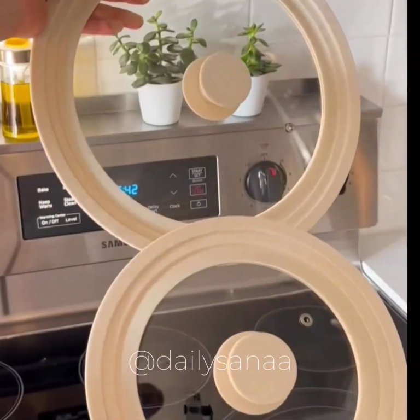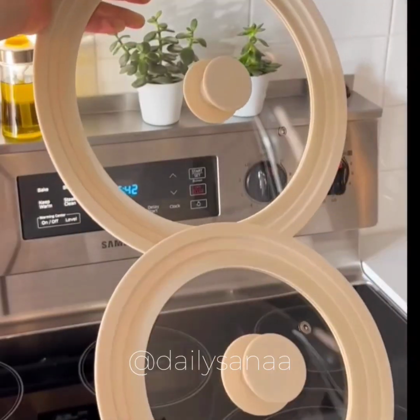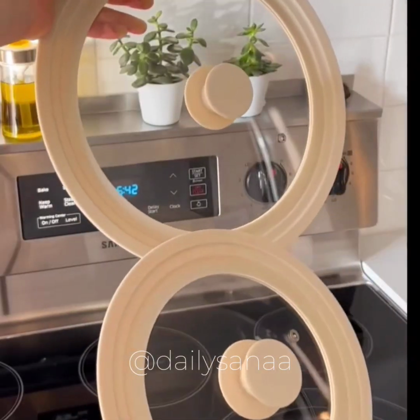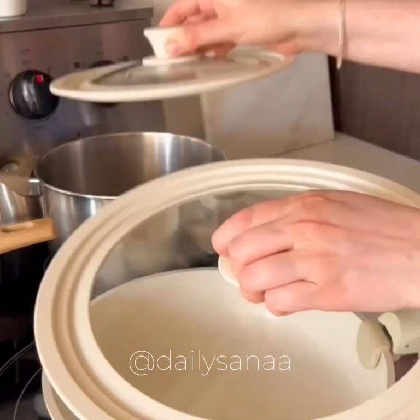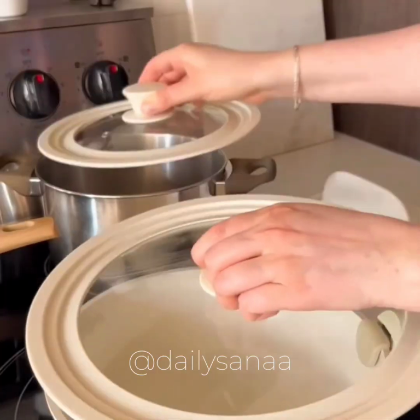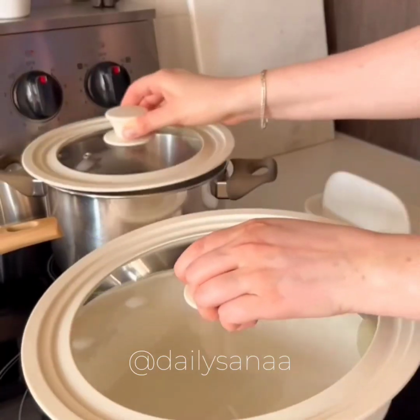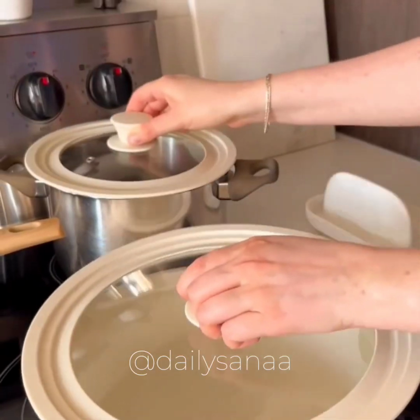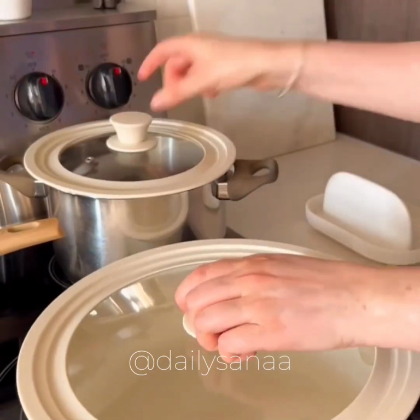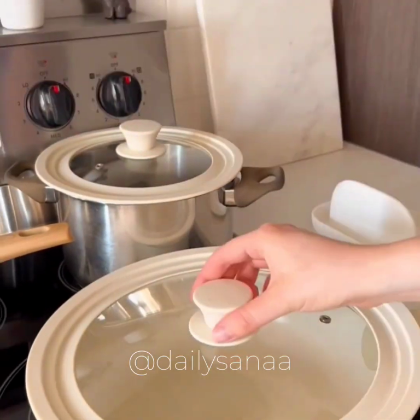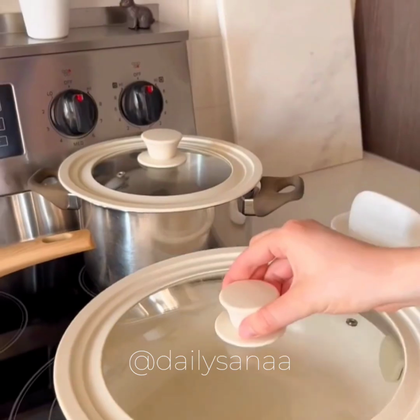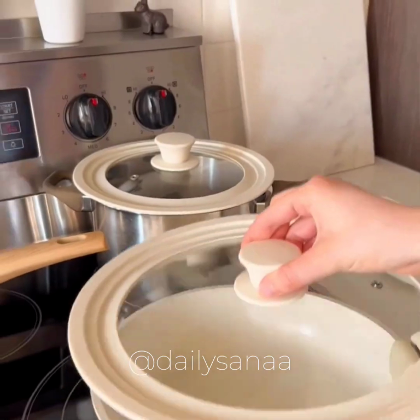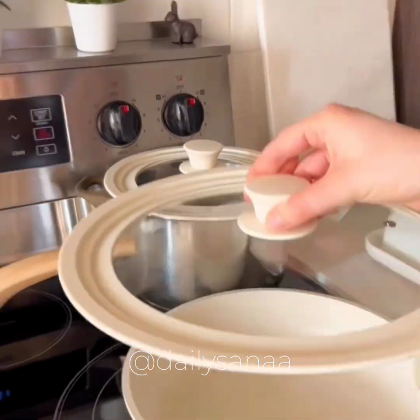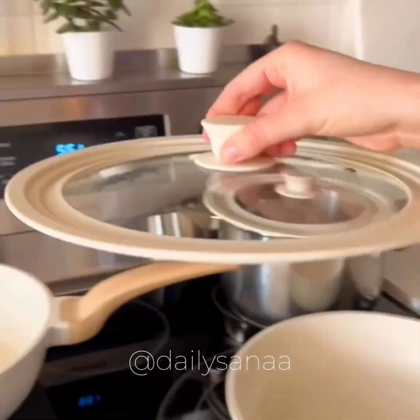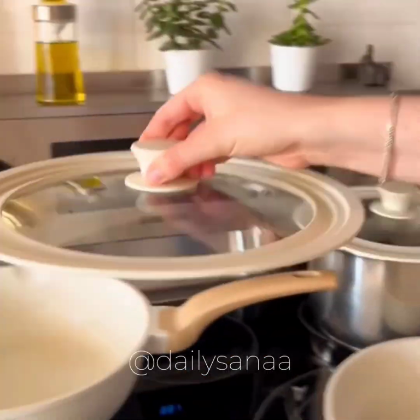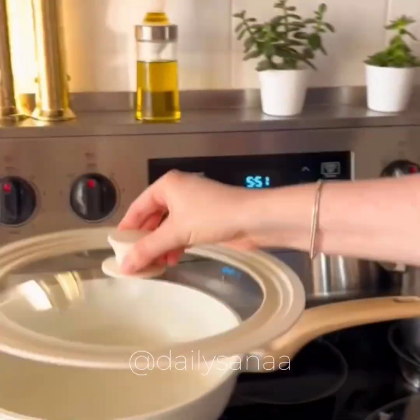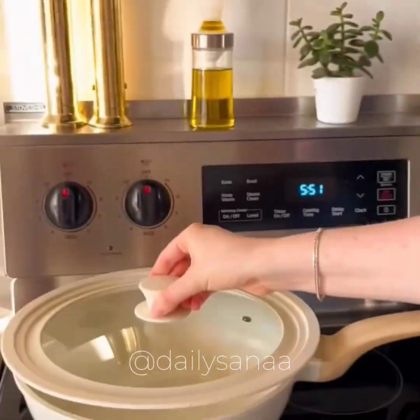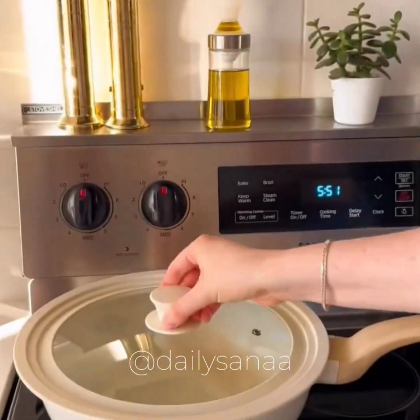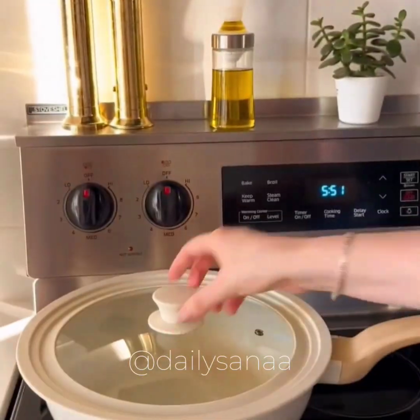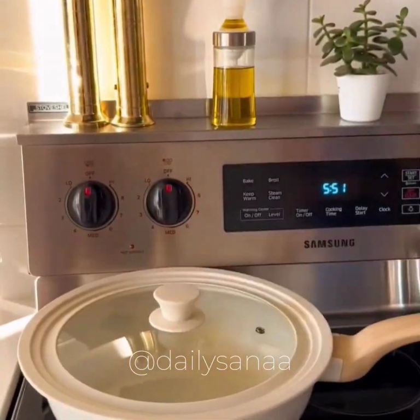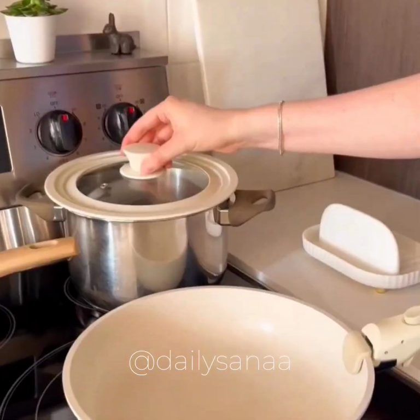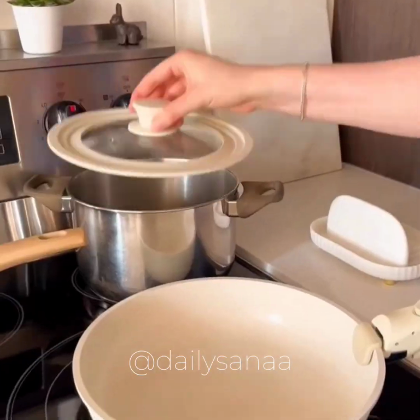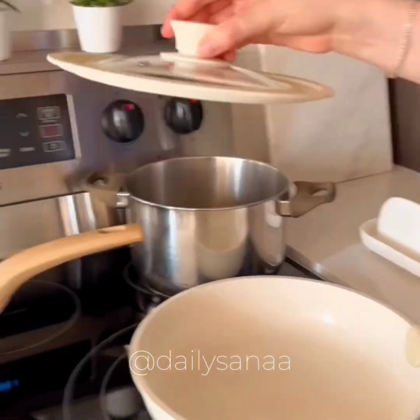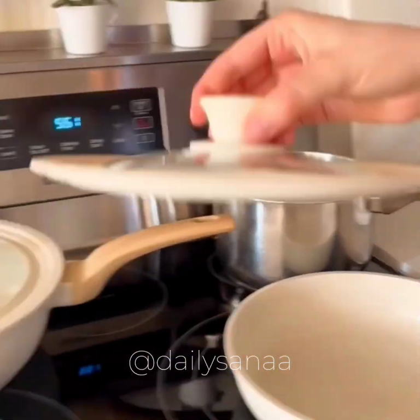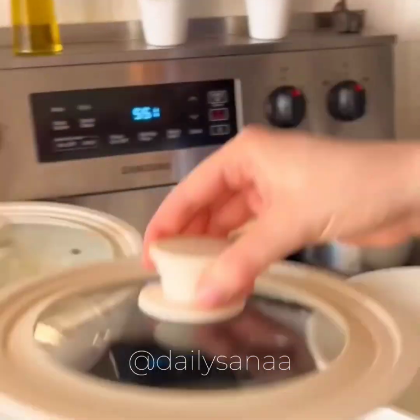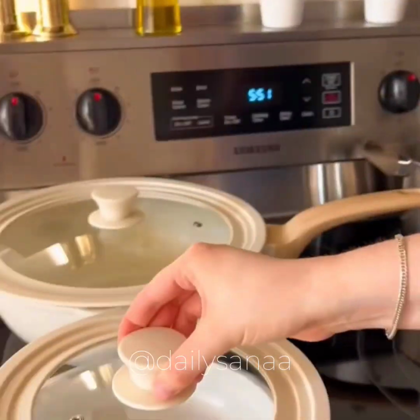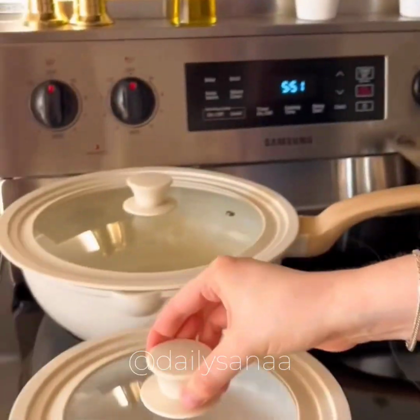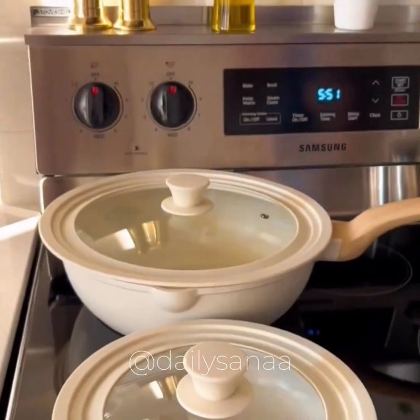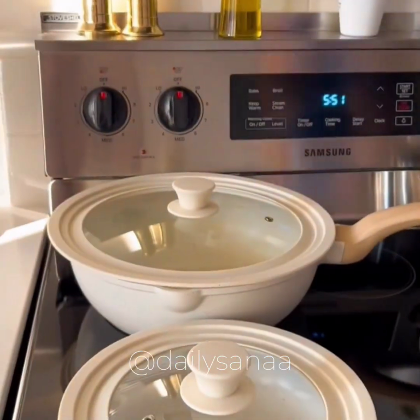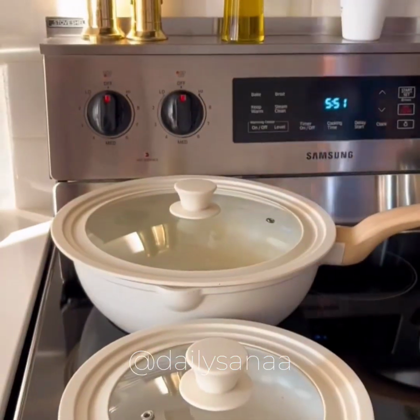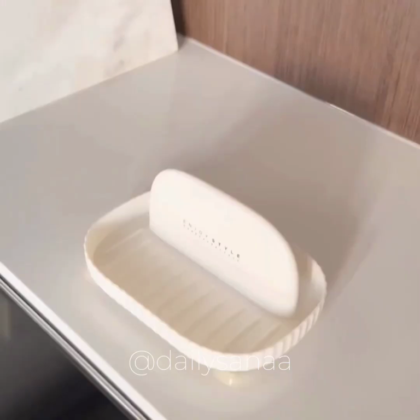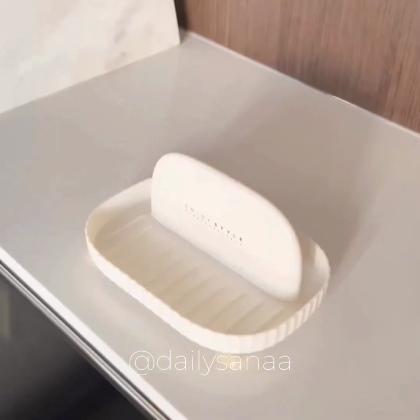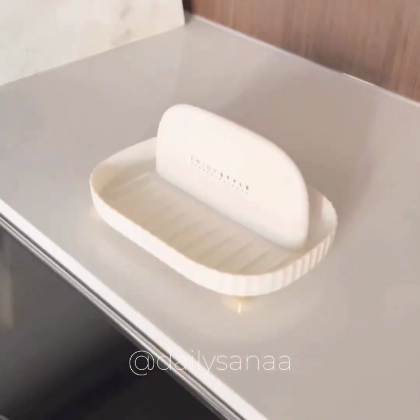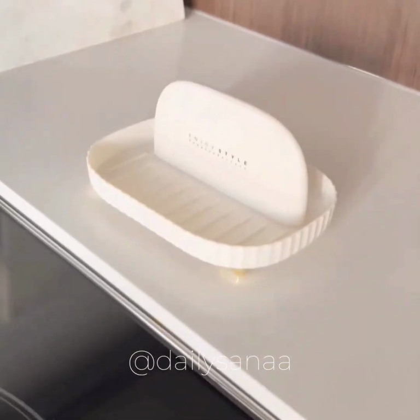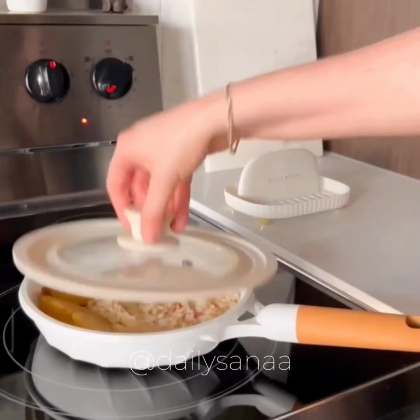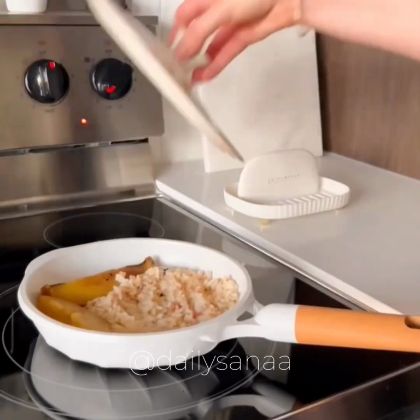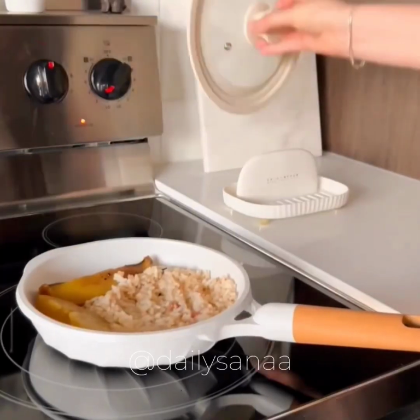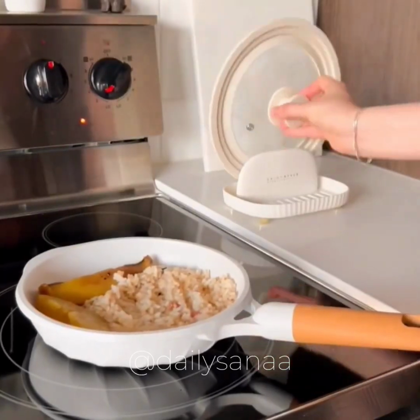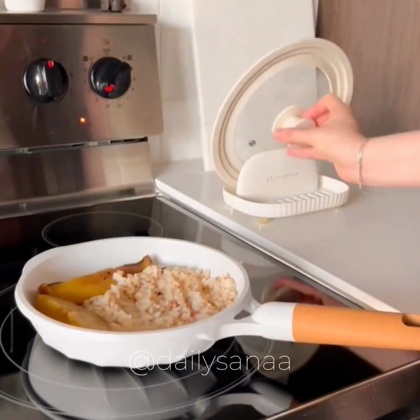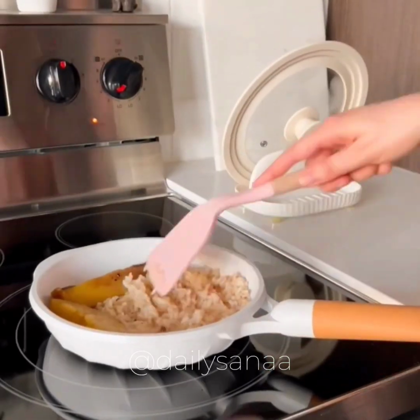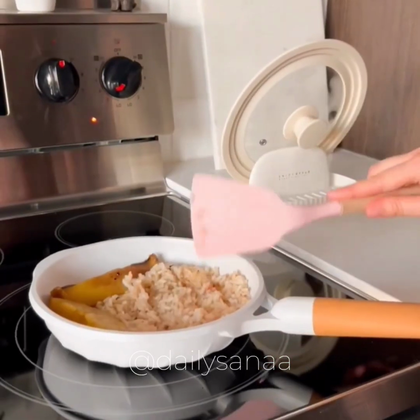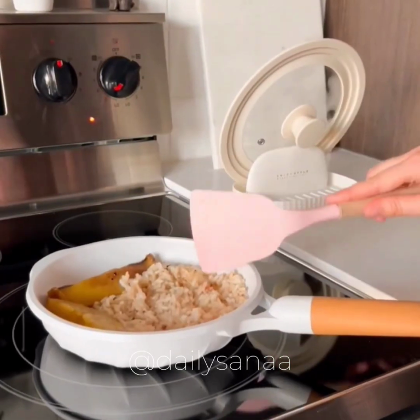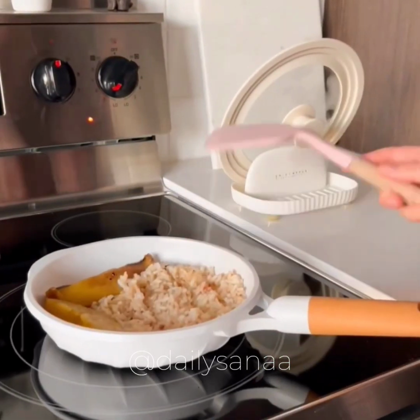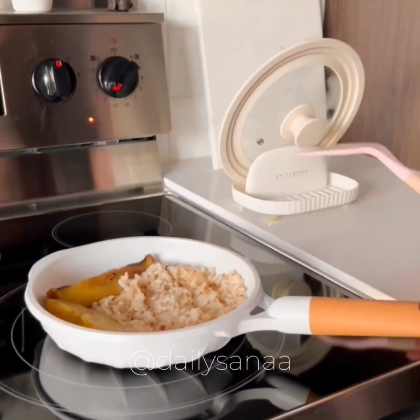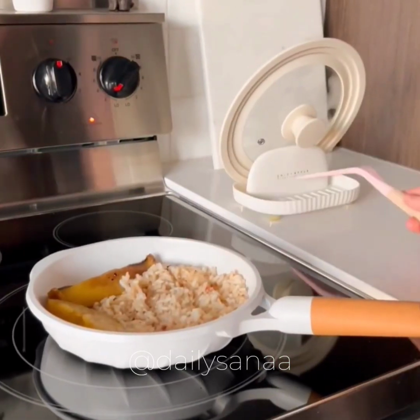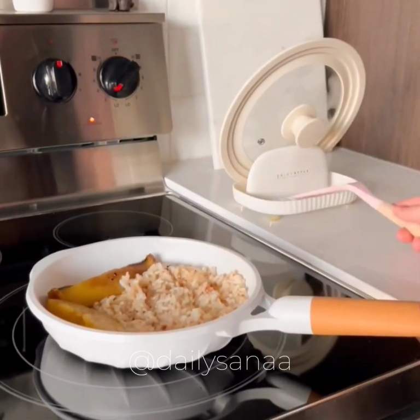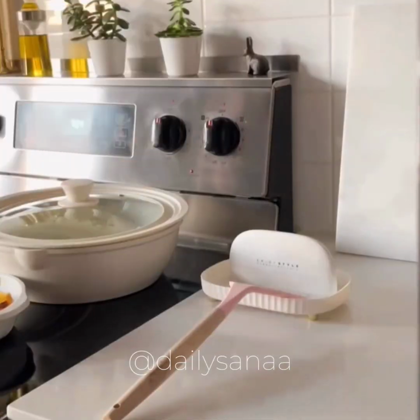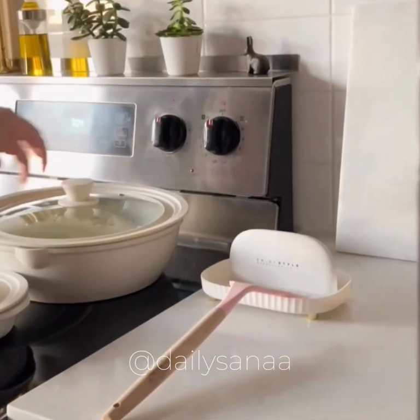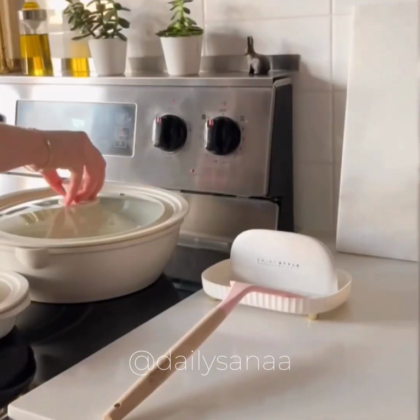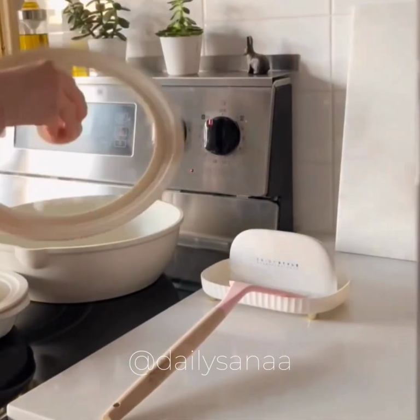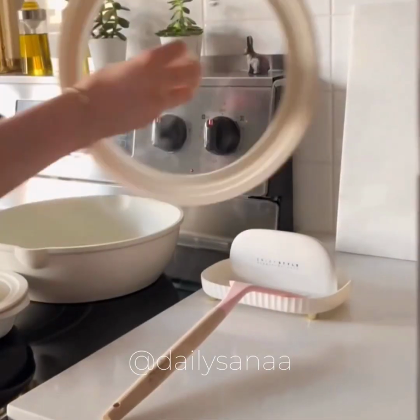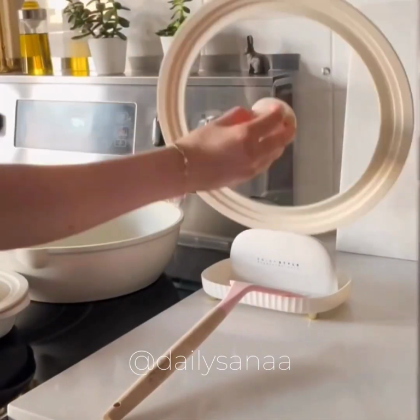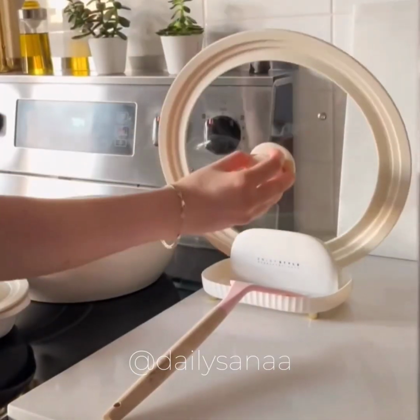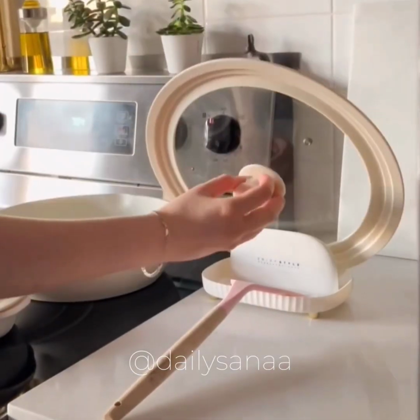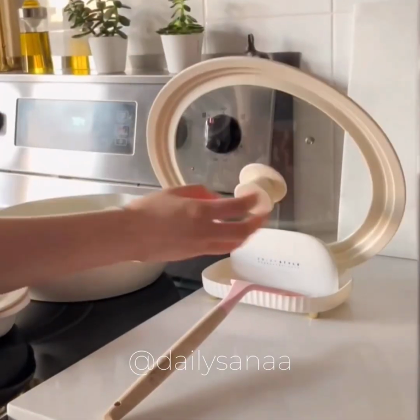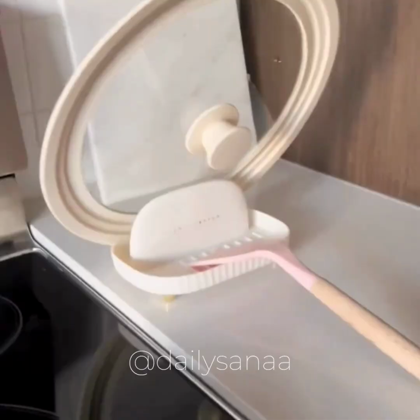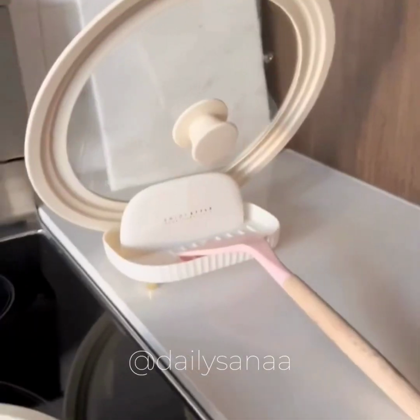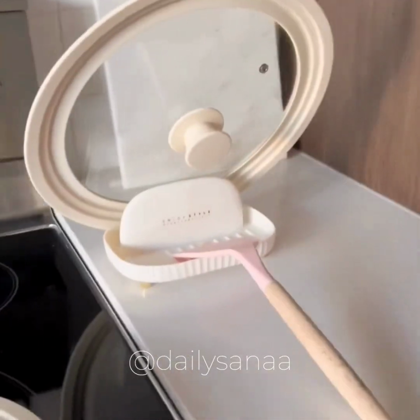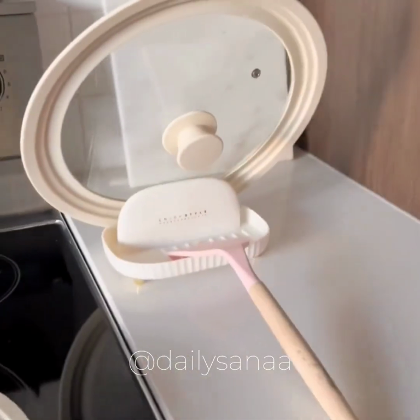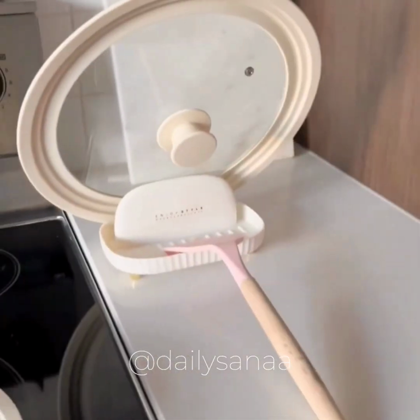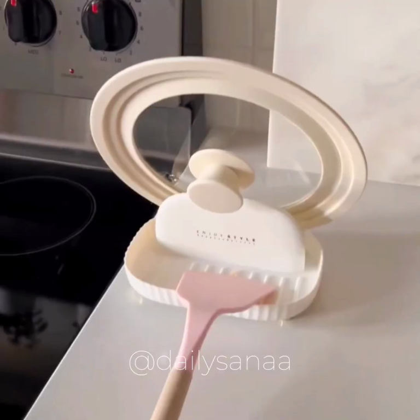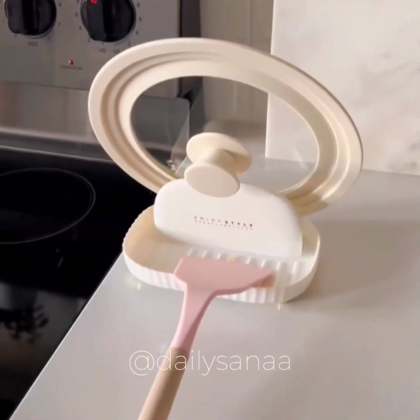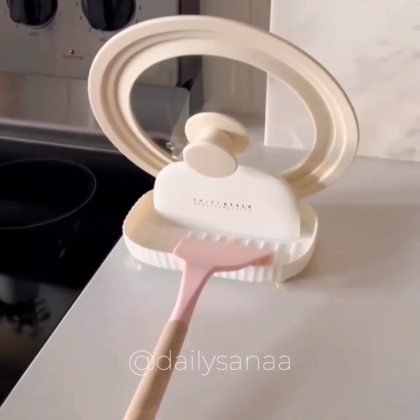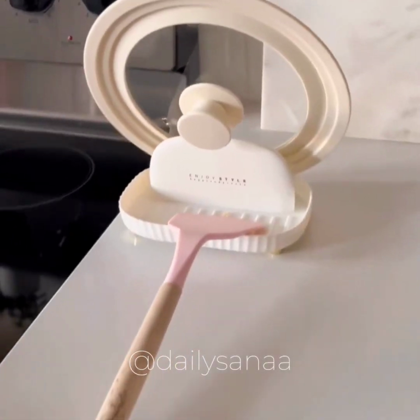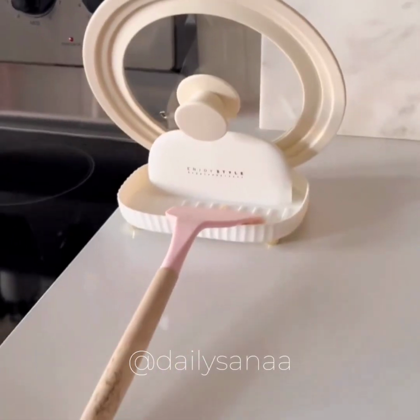These universal lids fit practically any sized pot and pan, and I love this lid and spoon holder because it can hold the lid of any size.